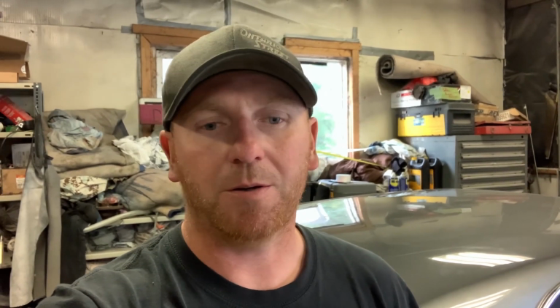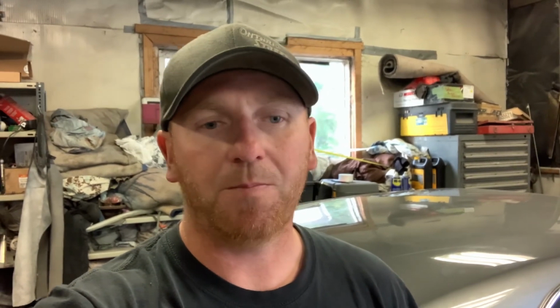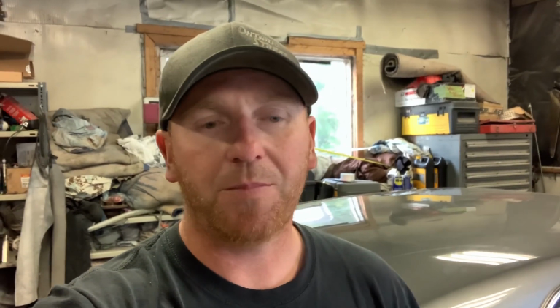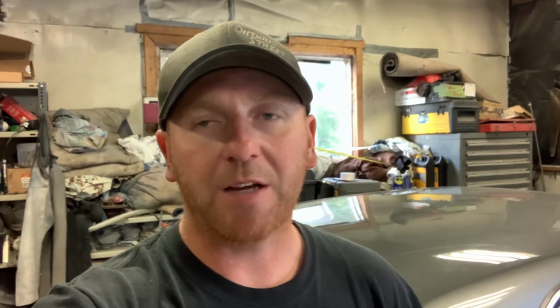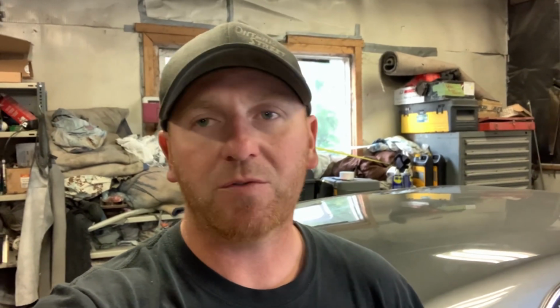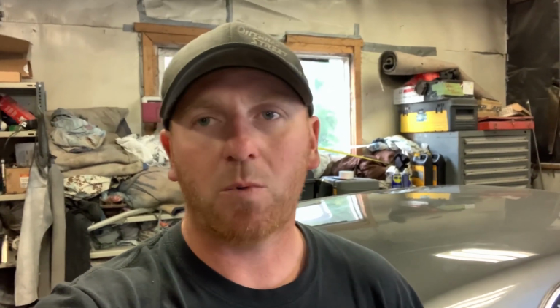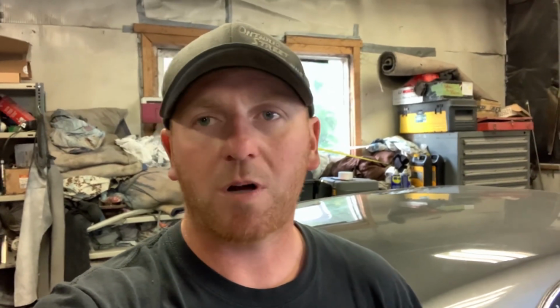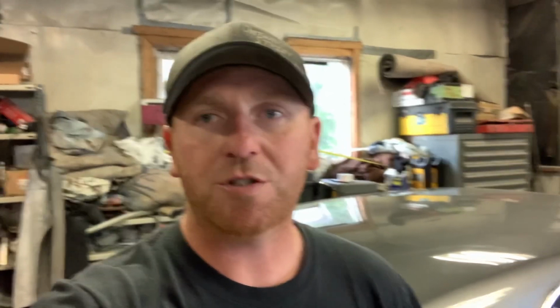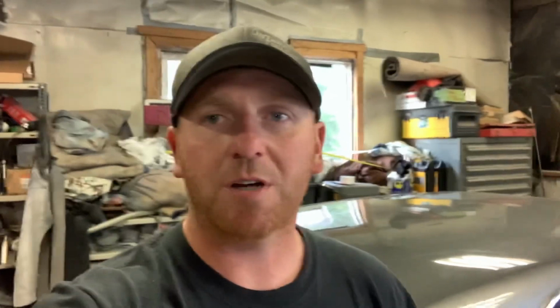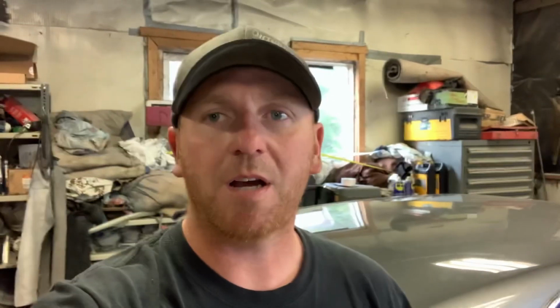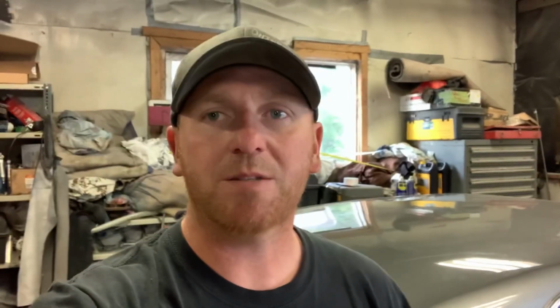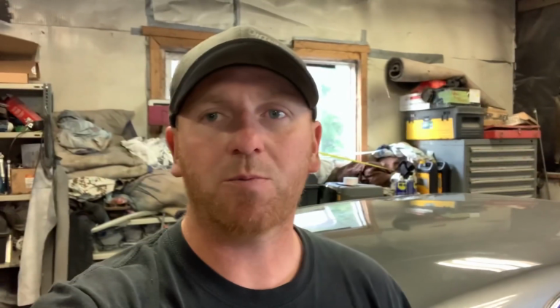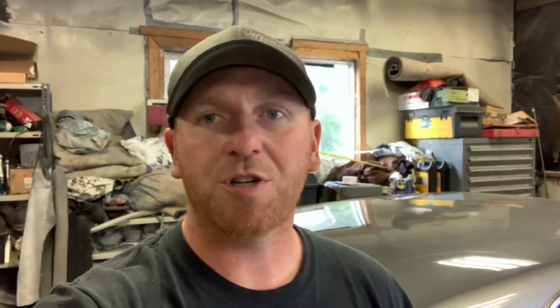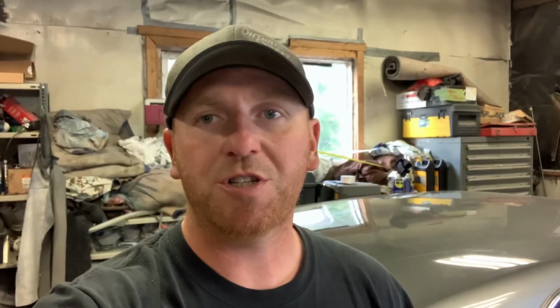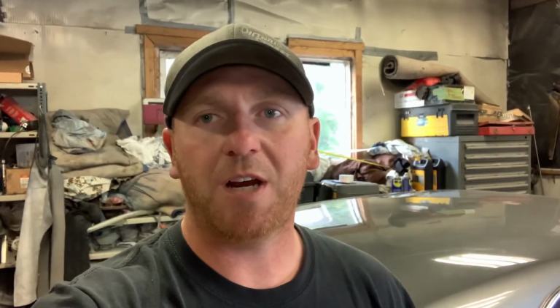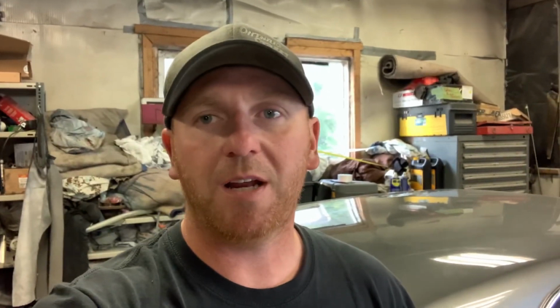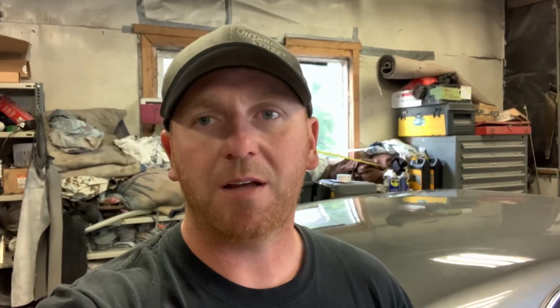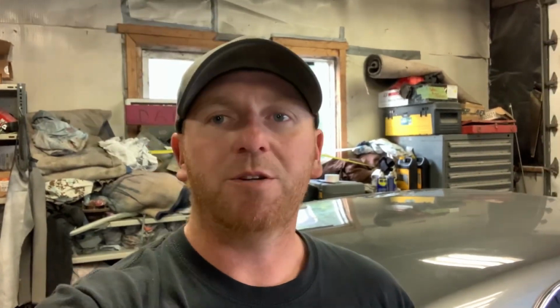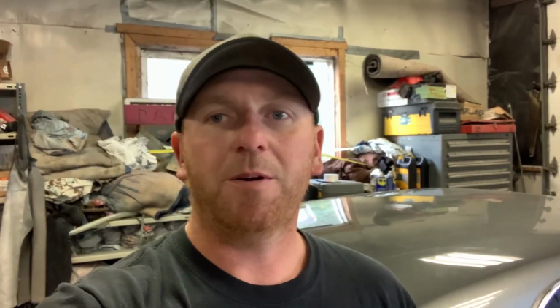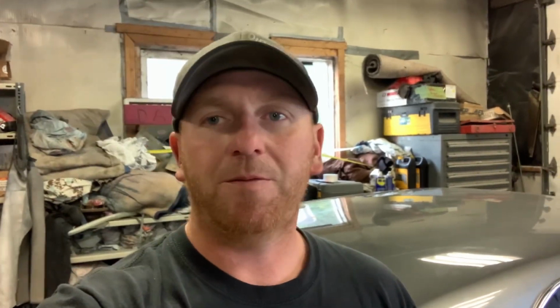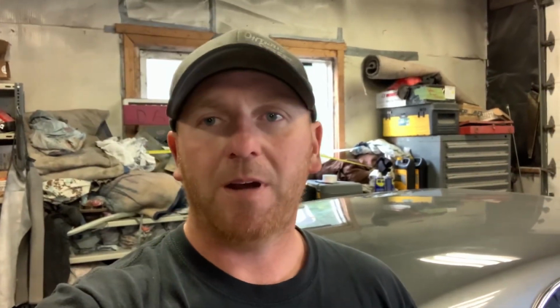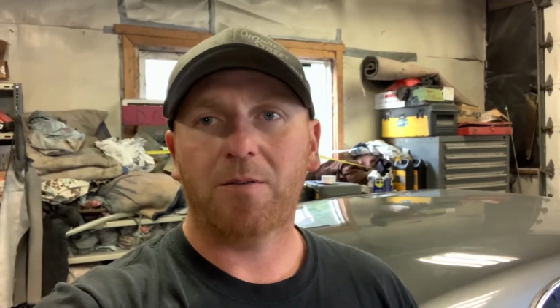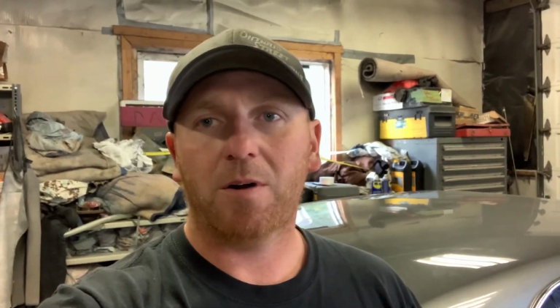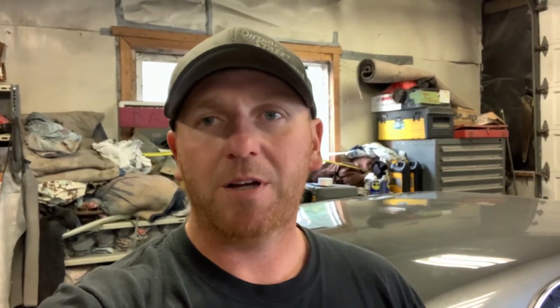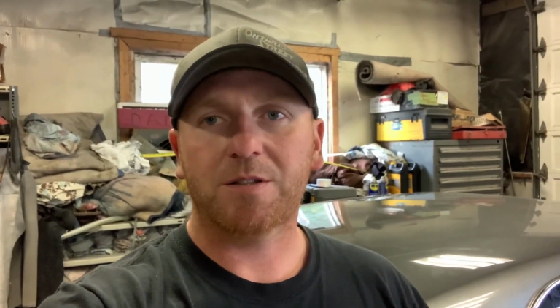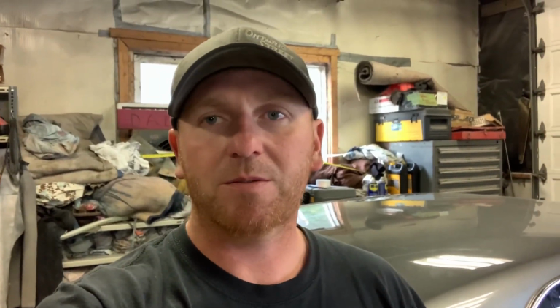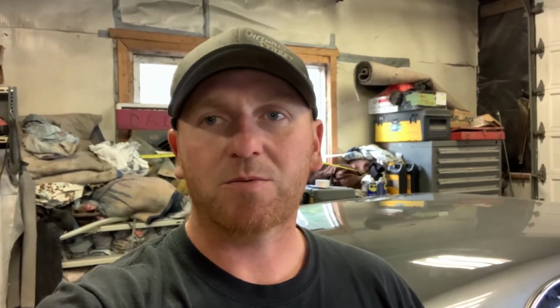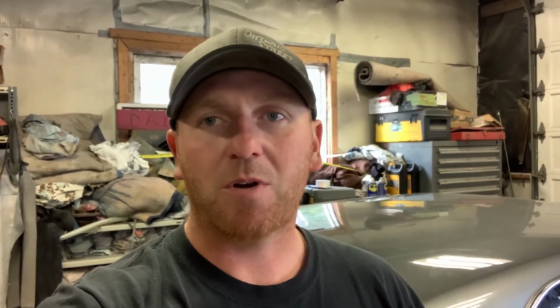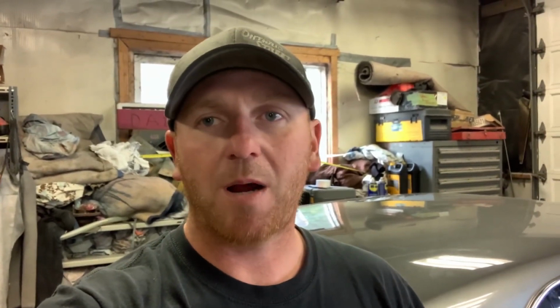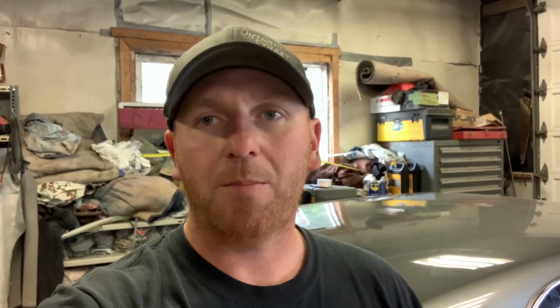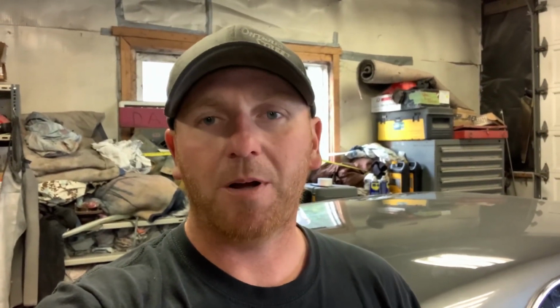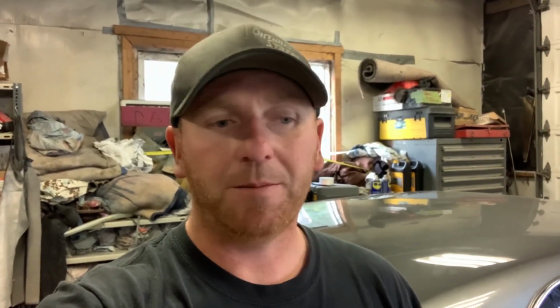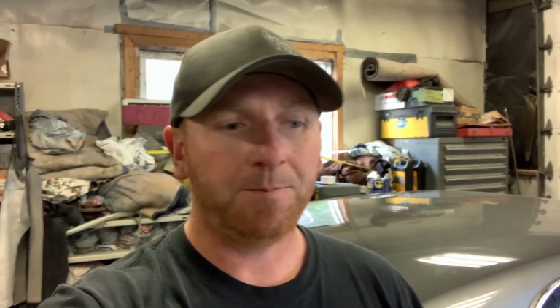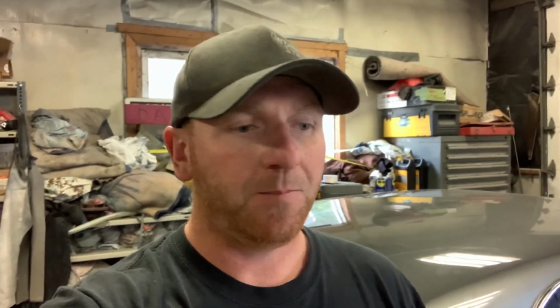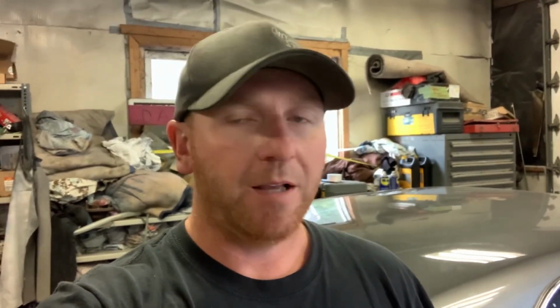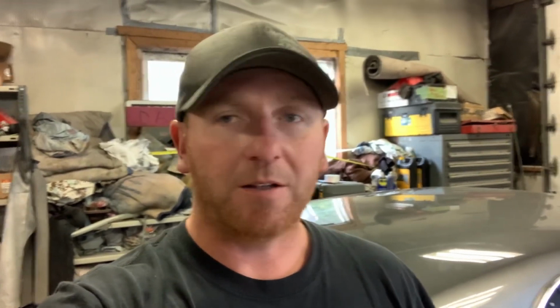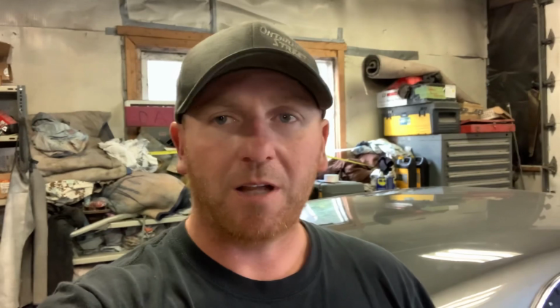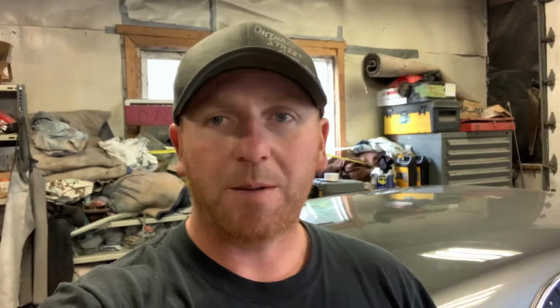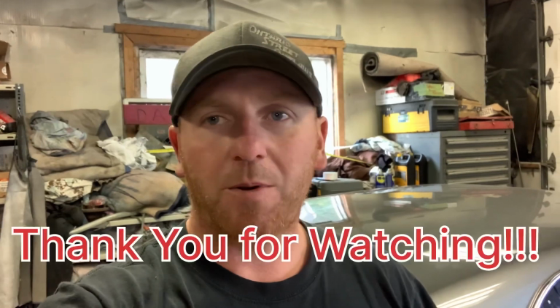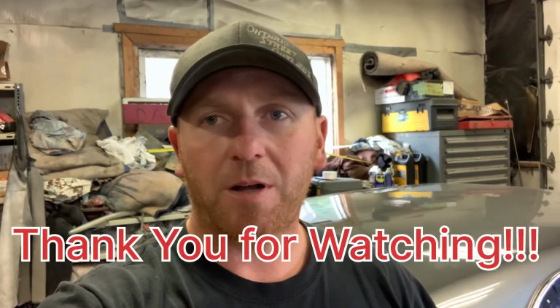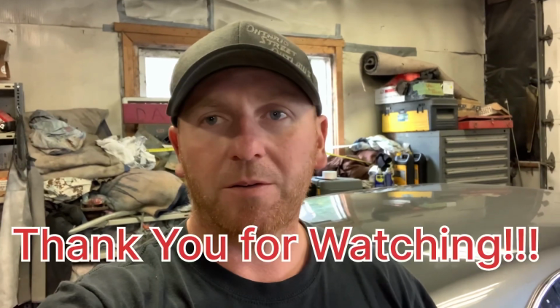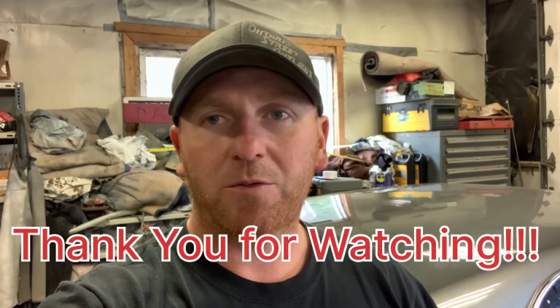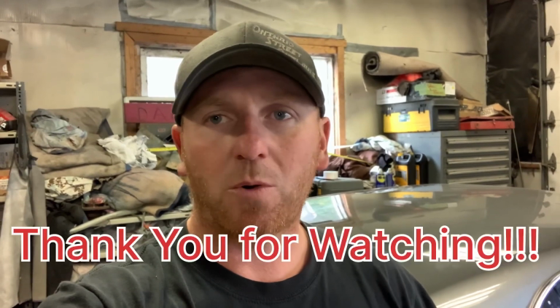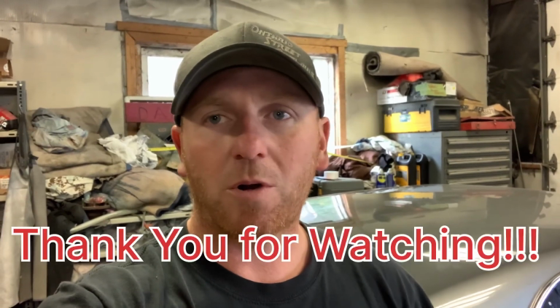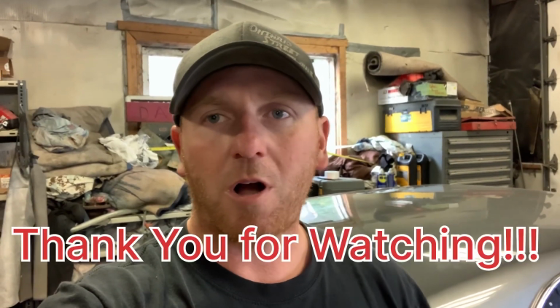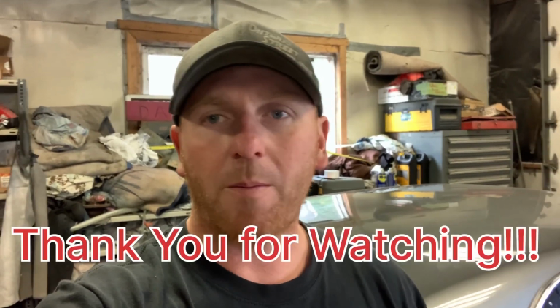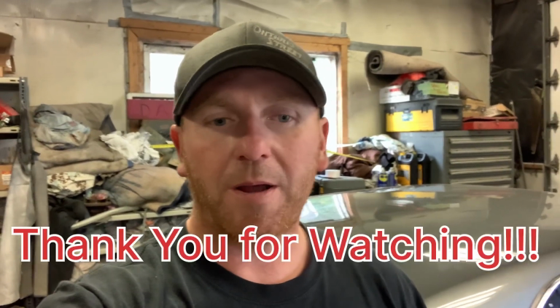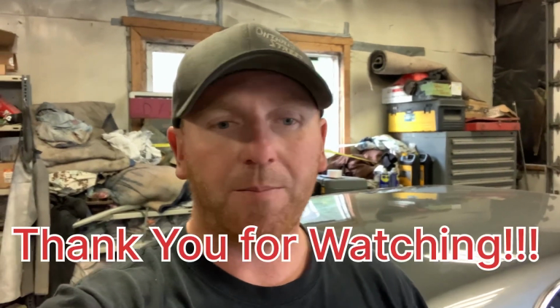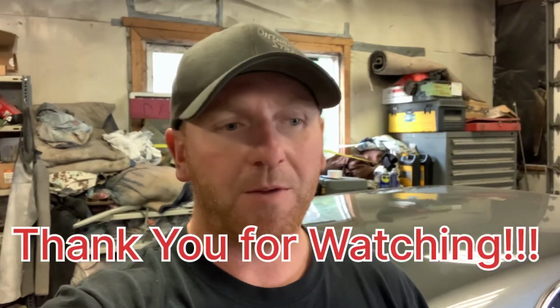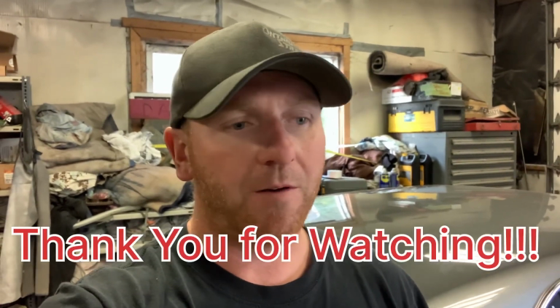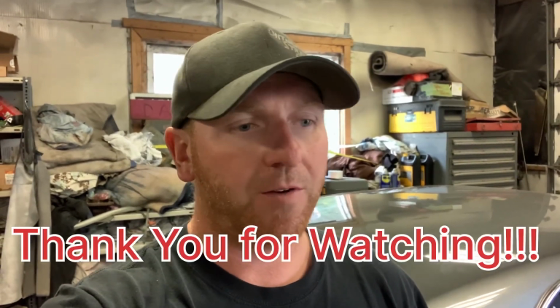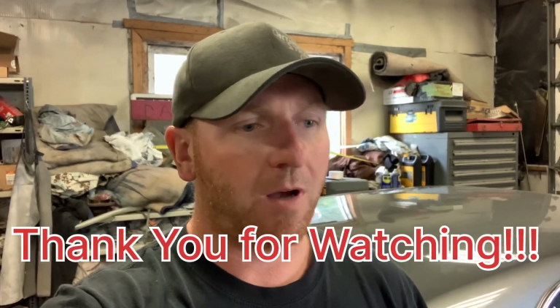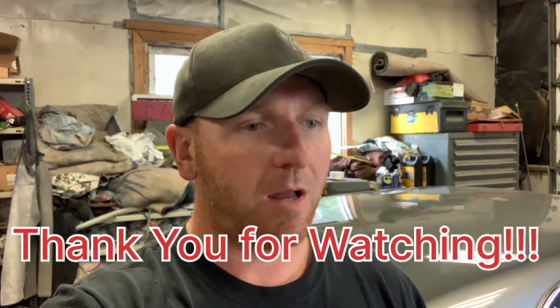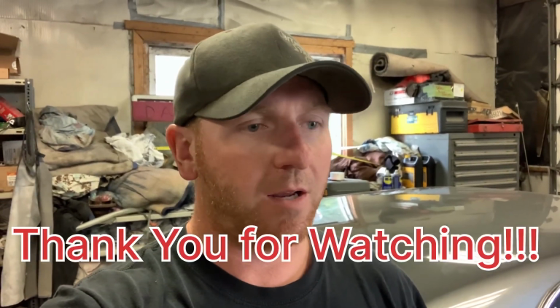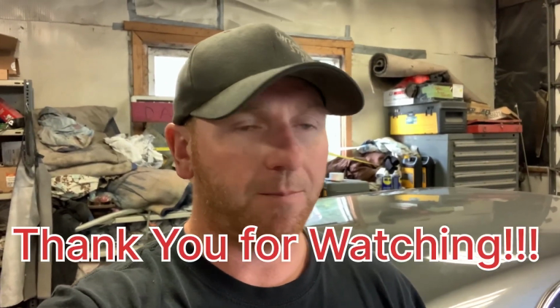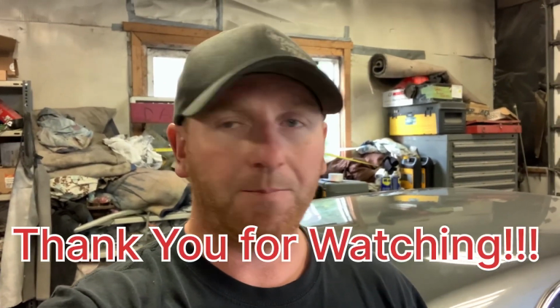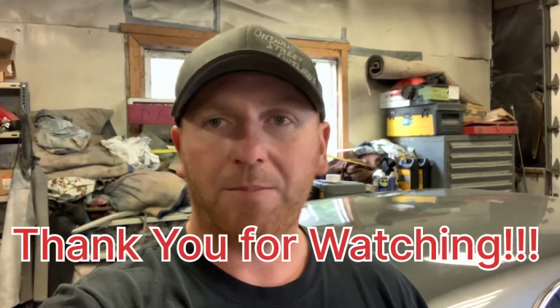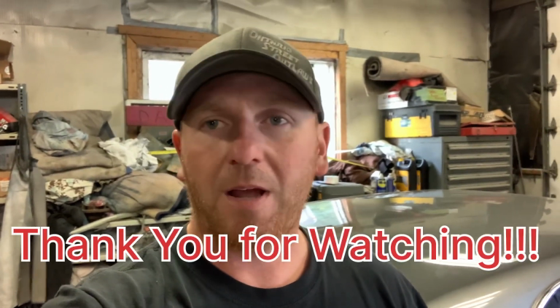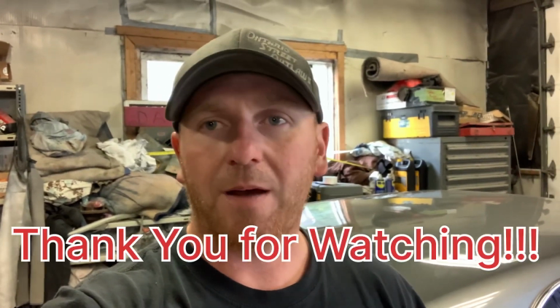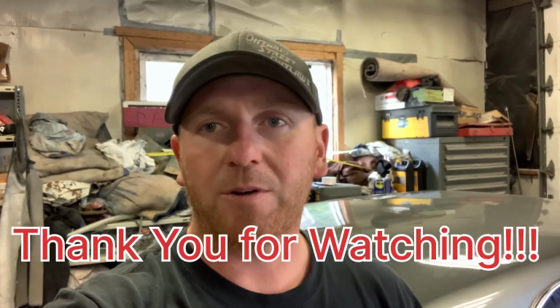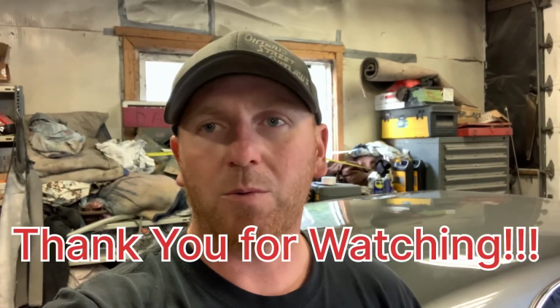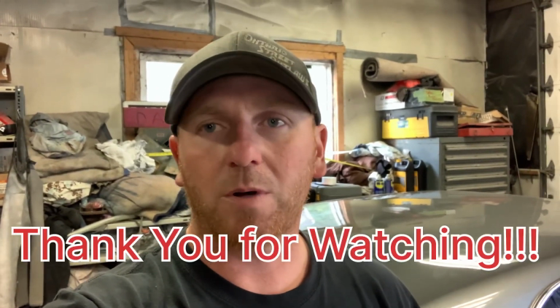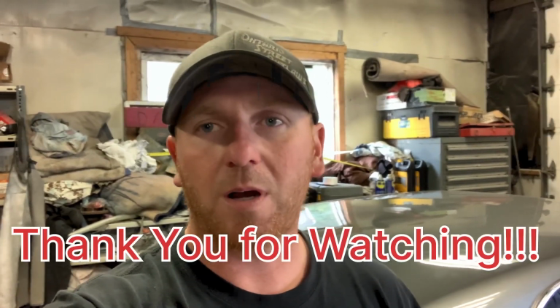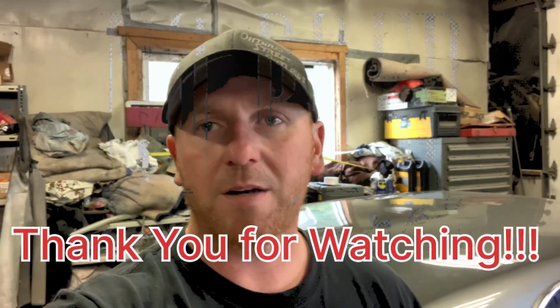Thanks for watching, guys. Appreciate it. Do me a favor — hit the subscribe button, hit the like button, throw a comment up there if you've got it. Have a good one, guys.